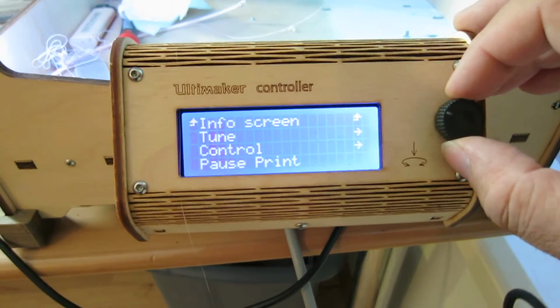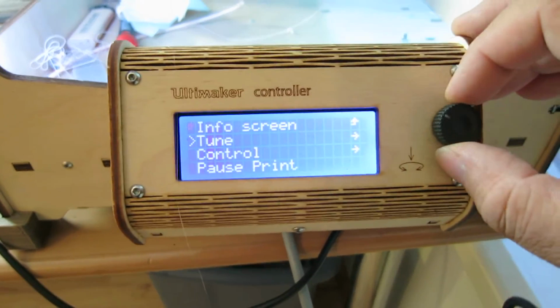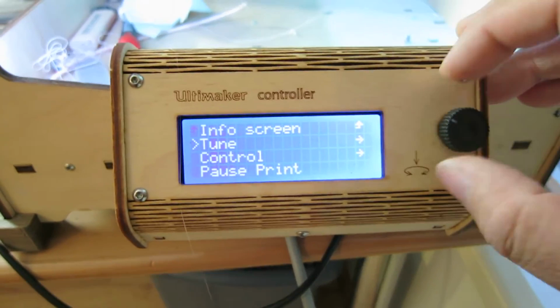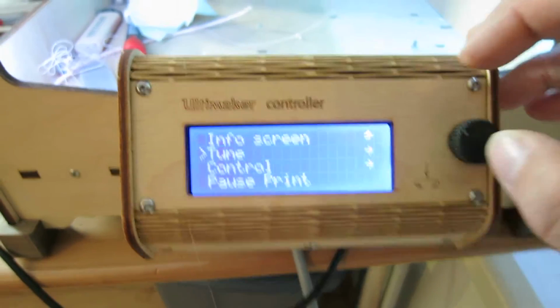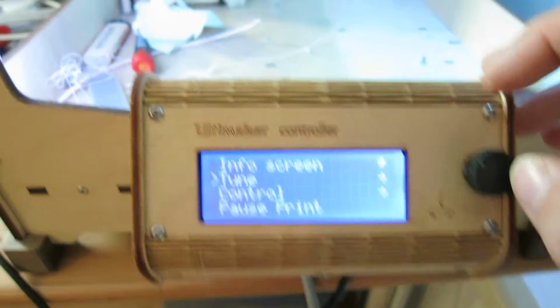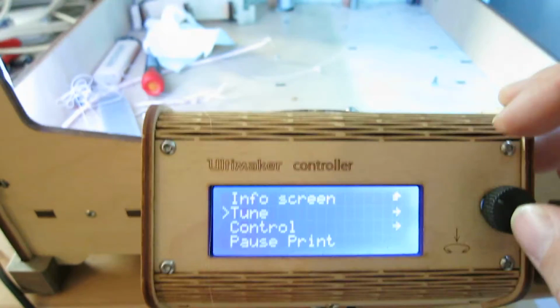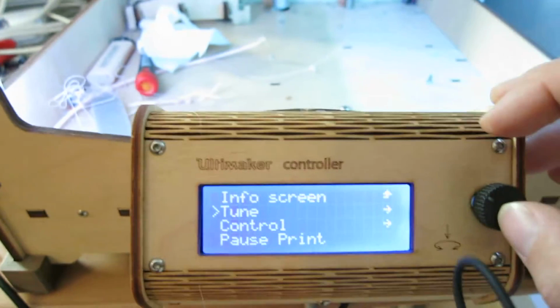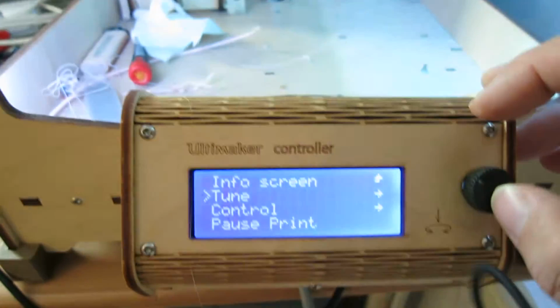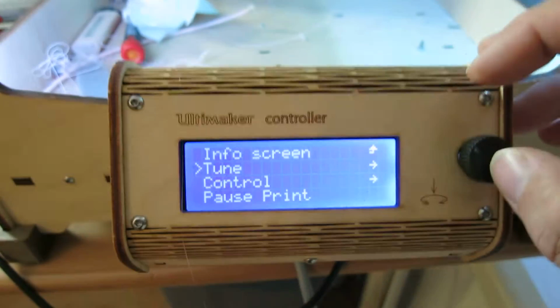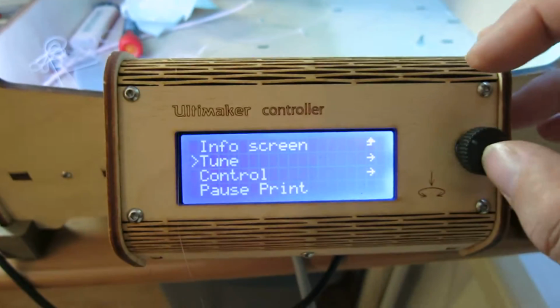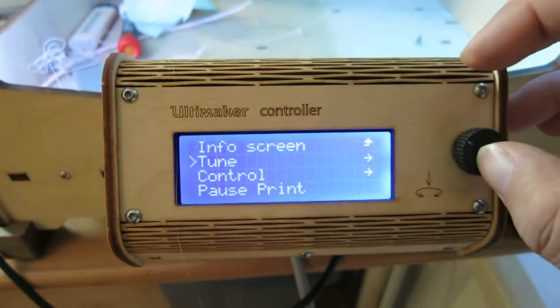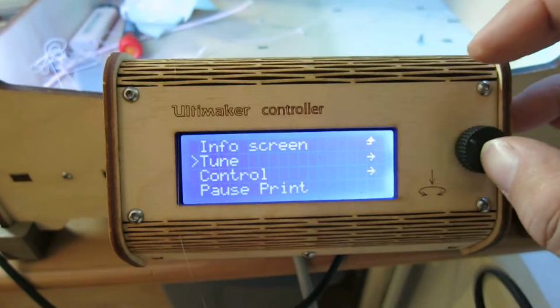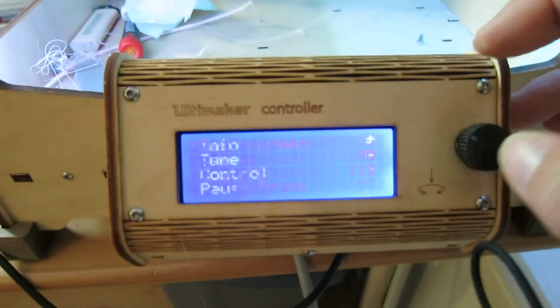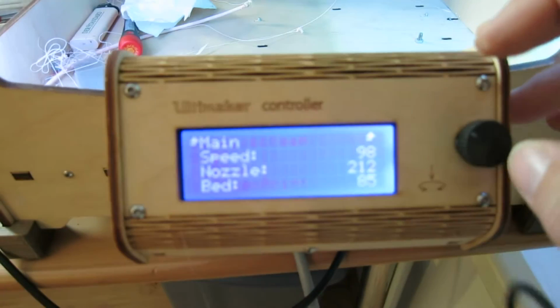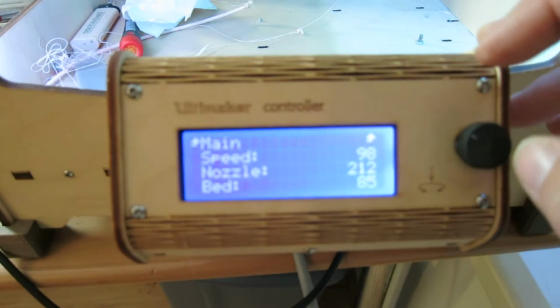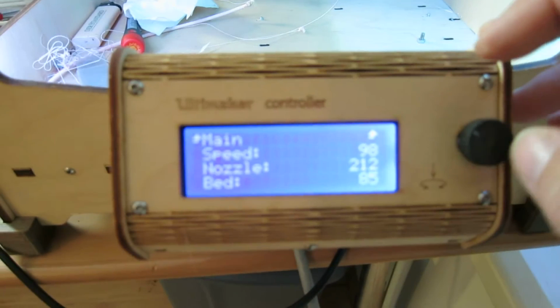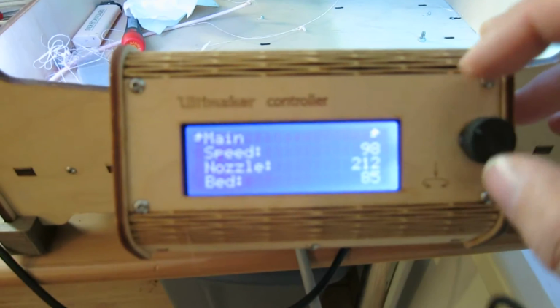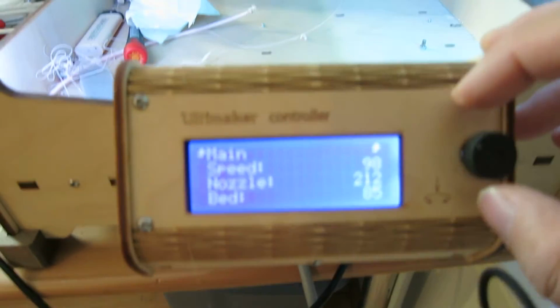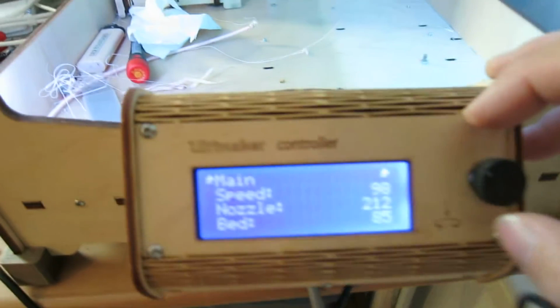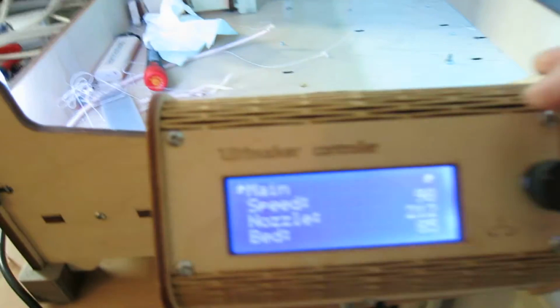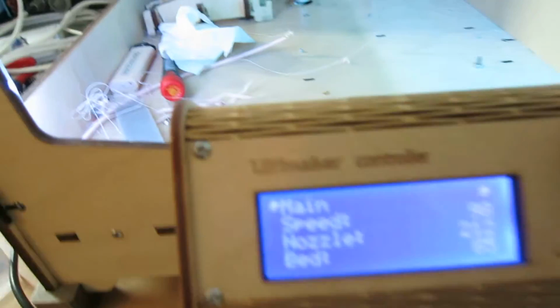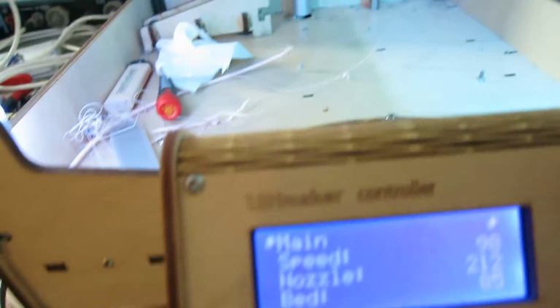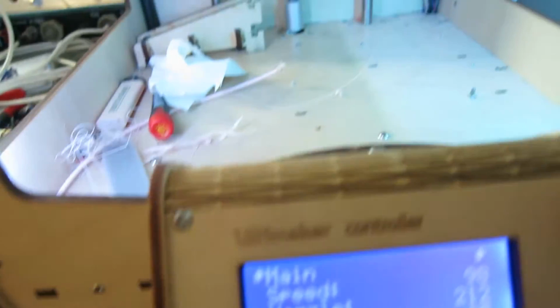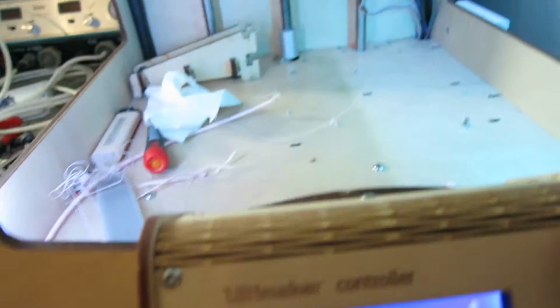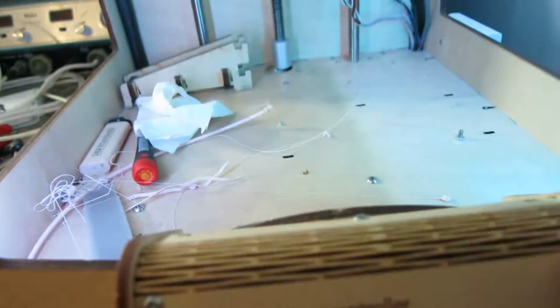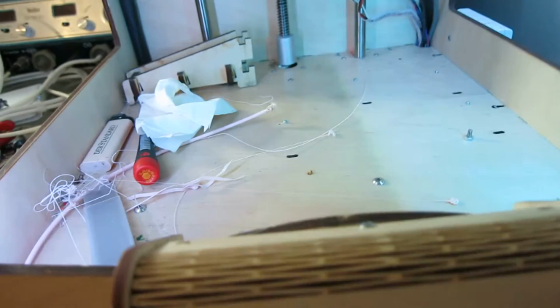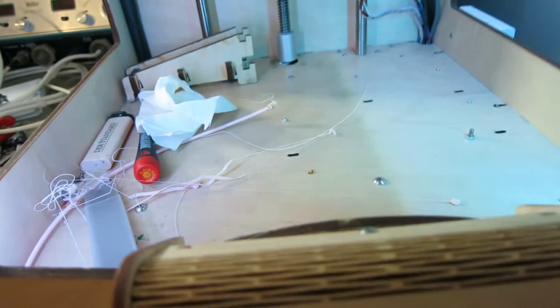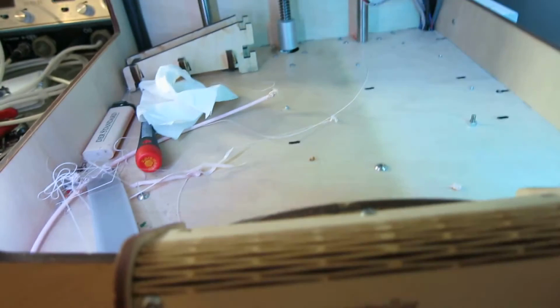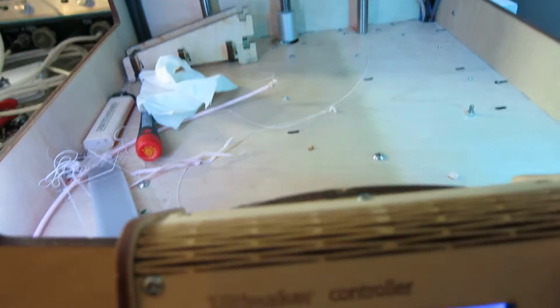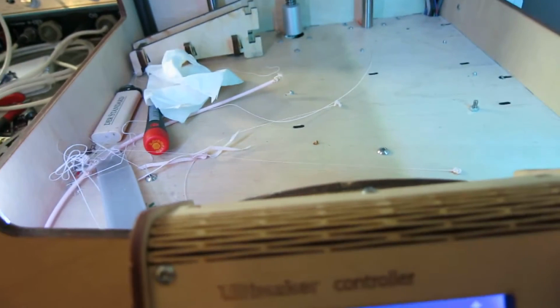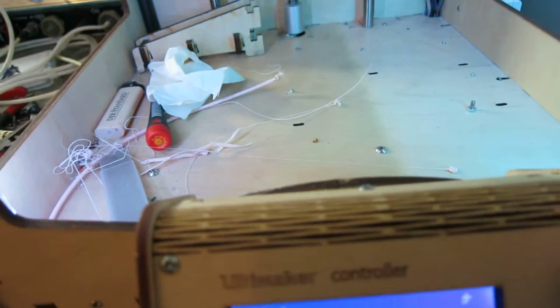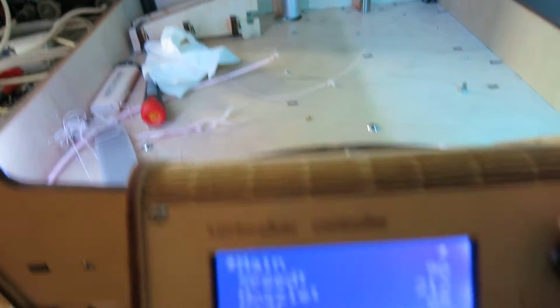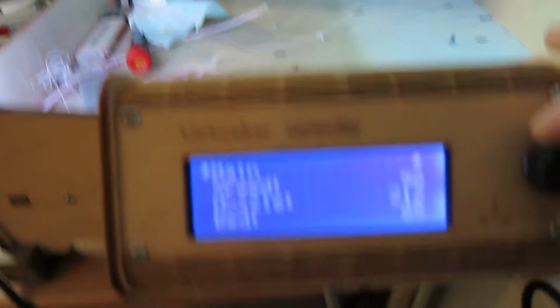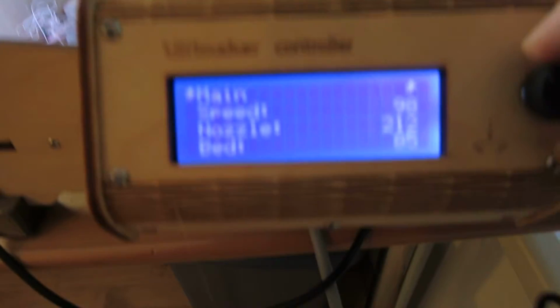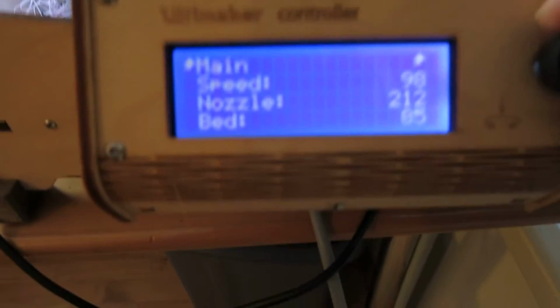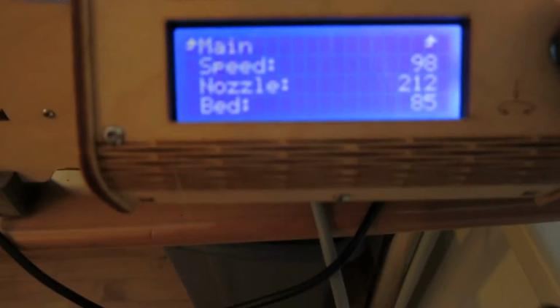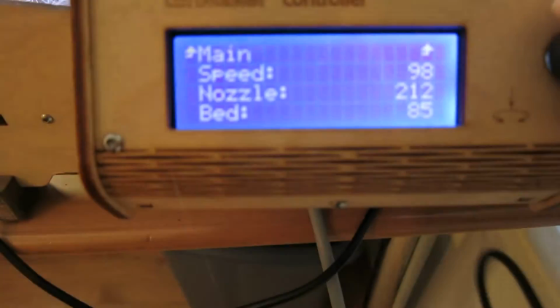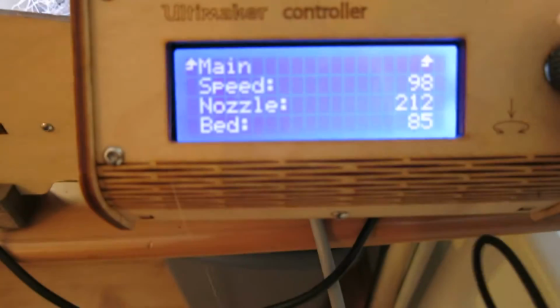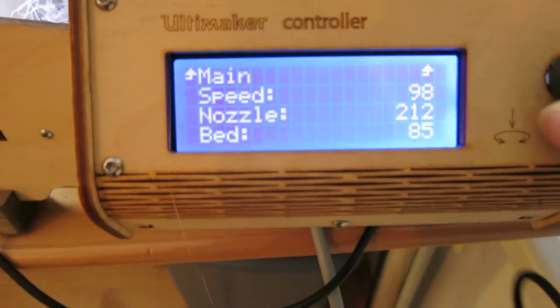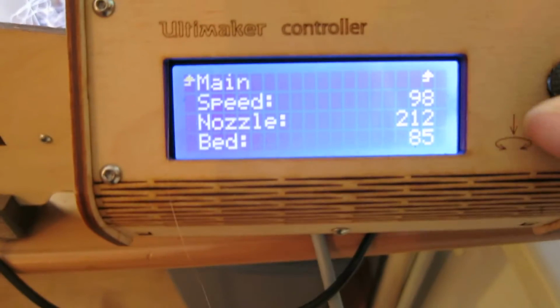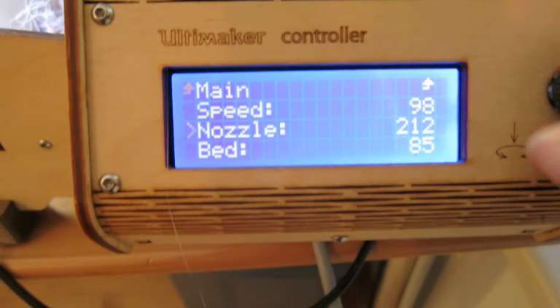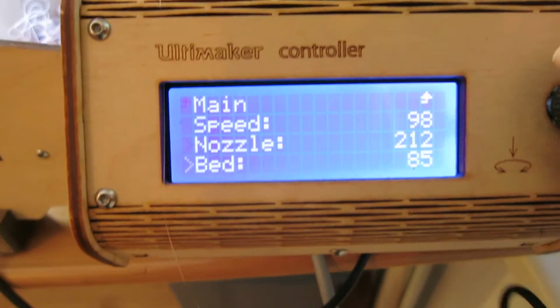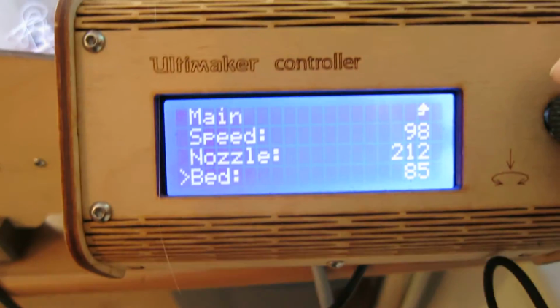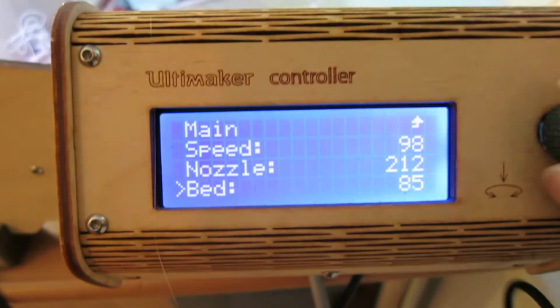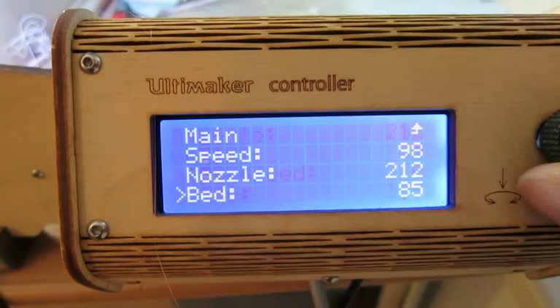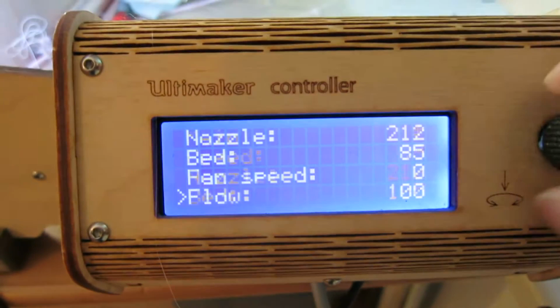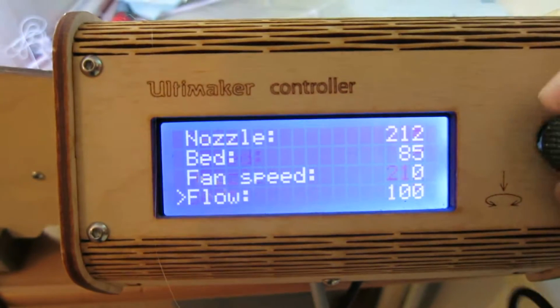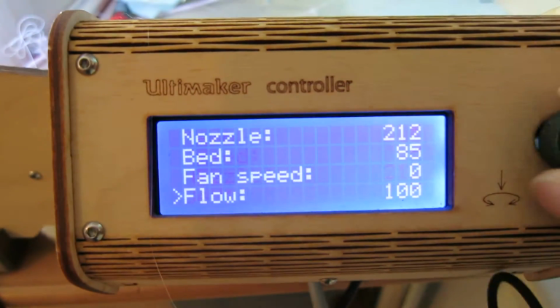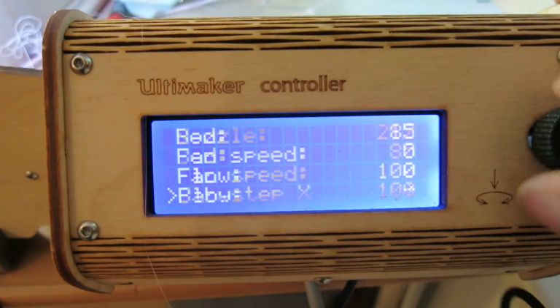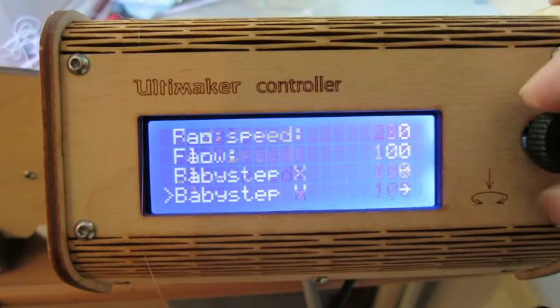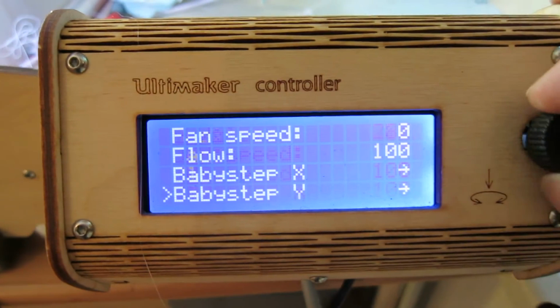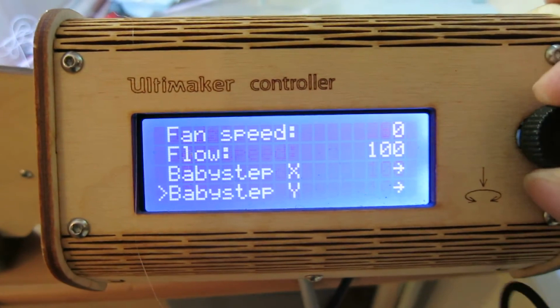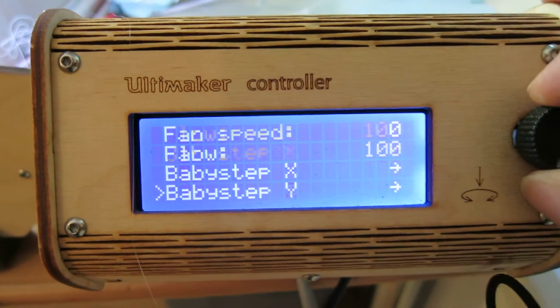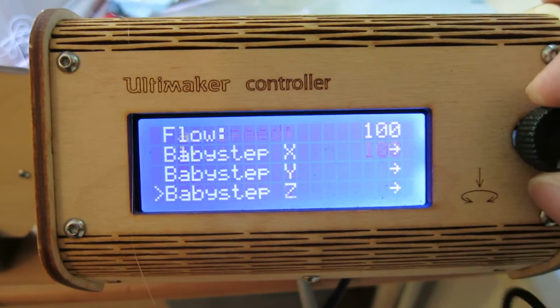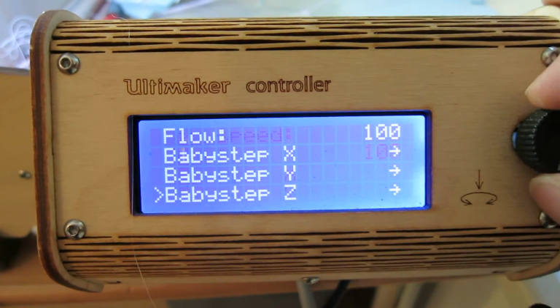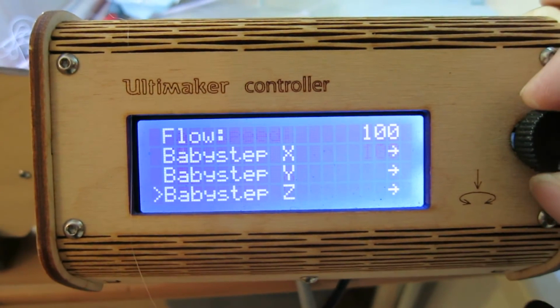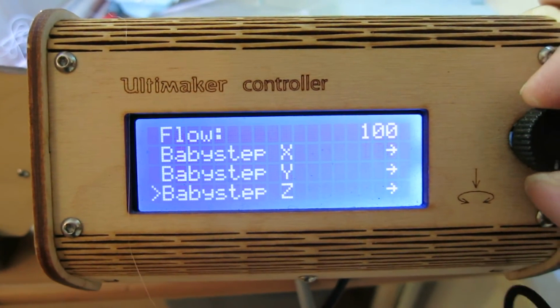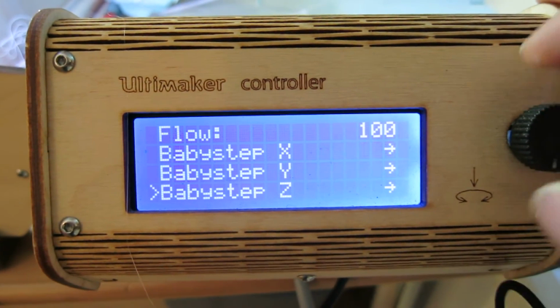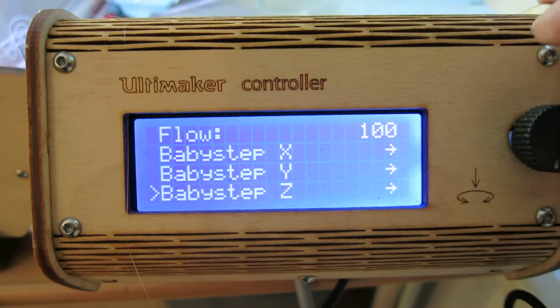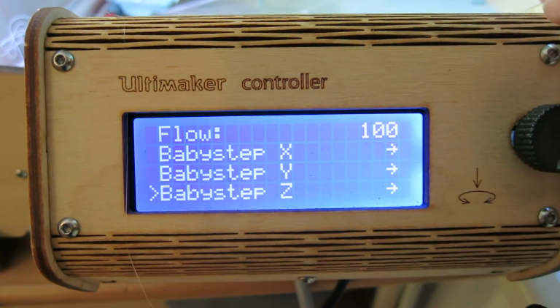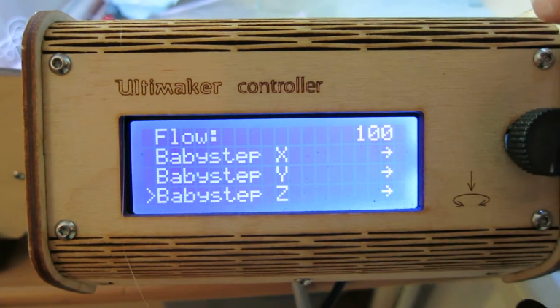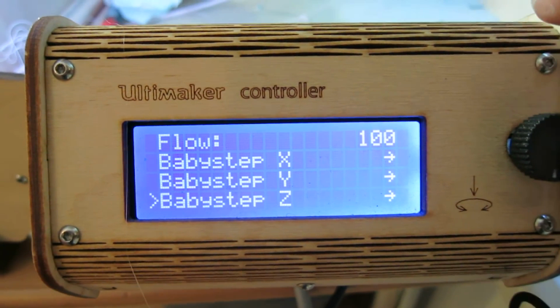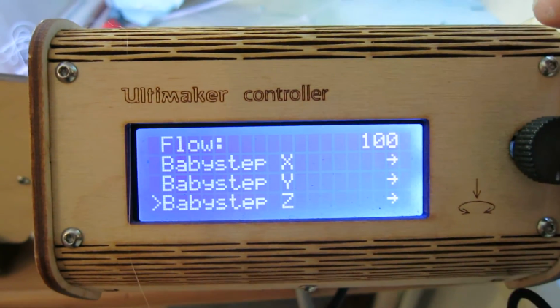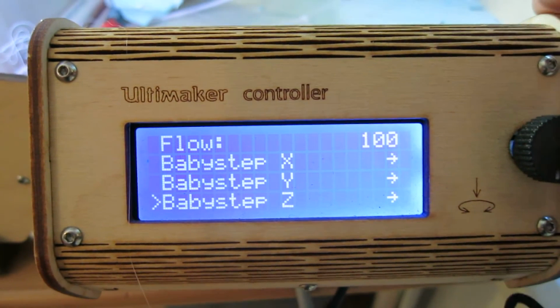I go to the Tune menu. There are some new menu items: Baby Step Z.